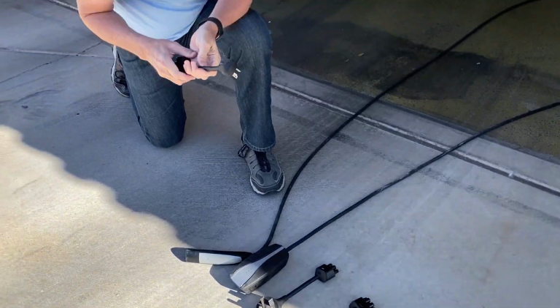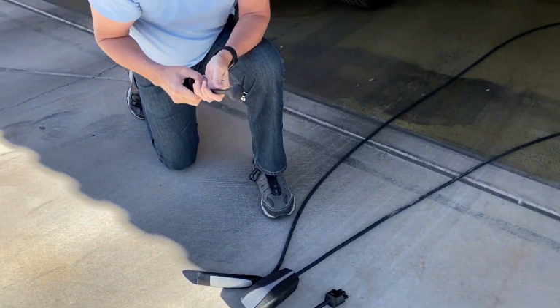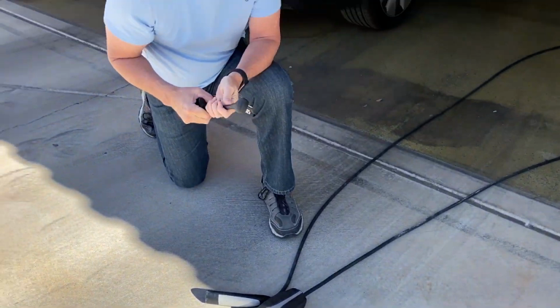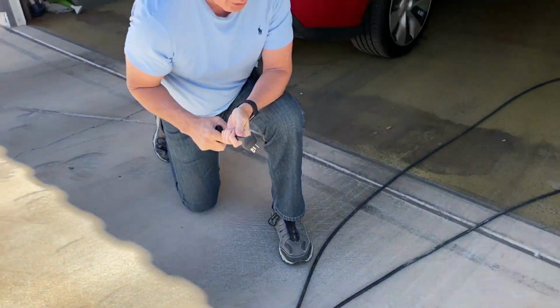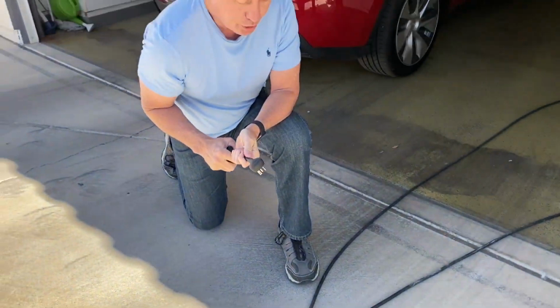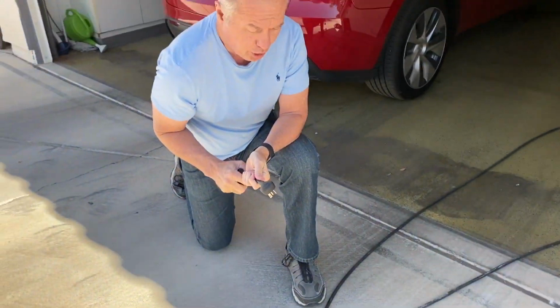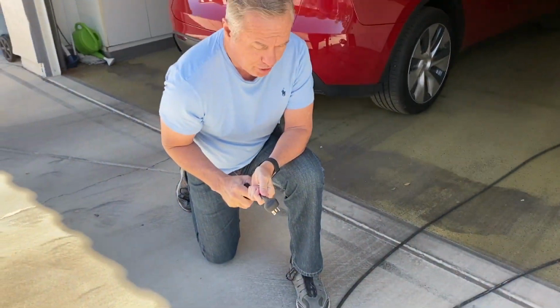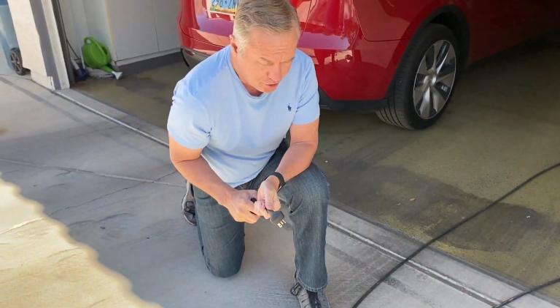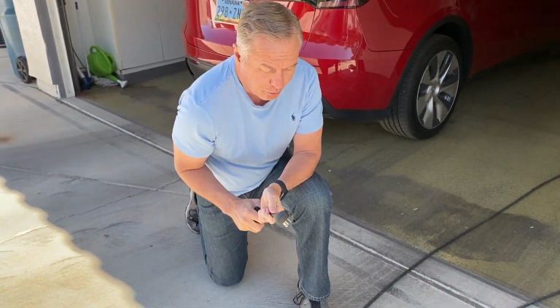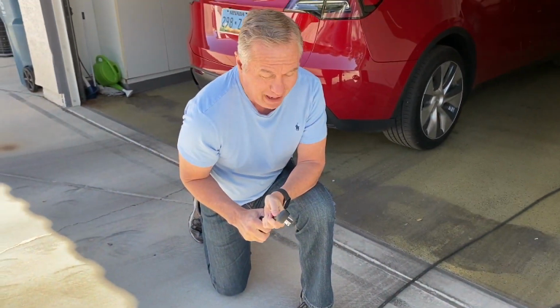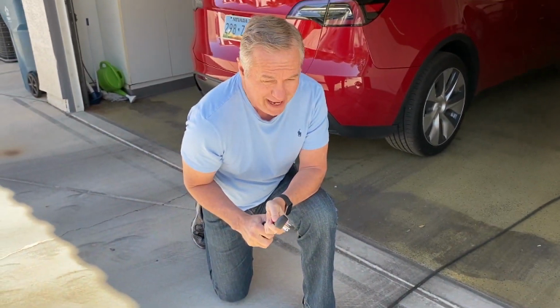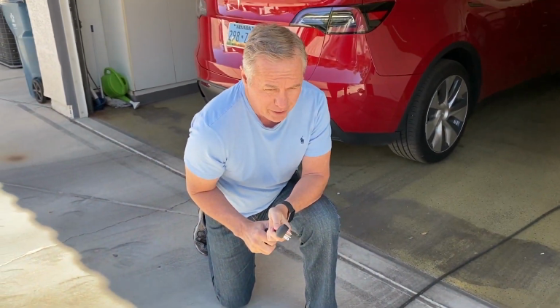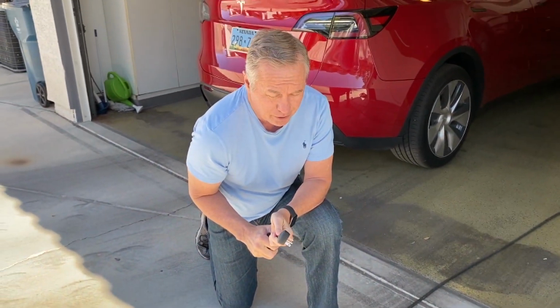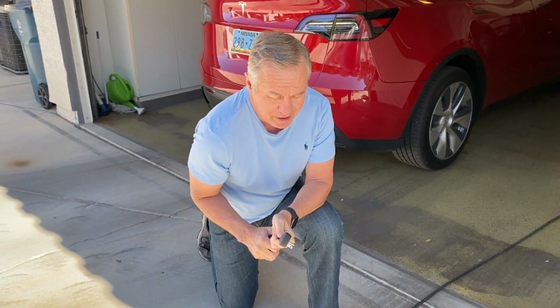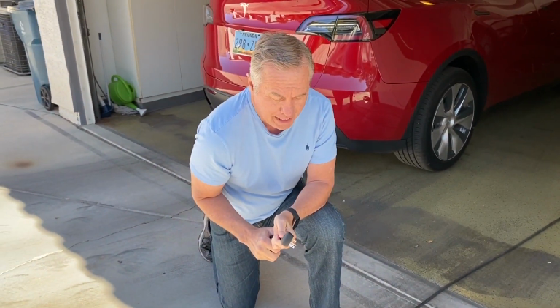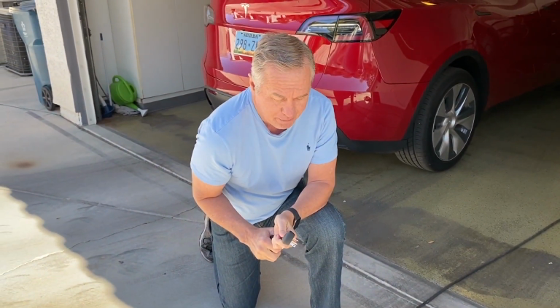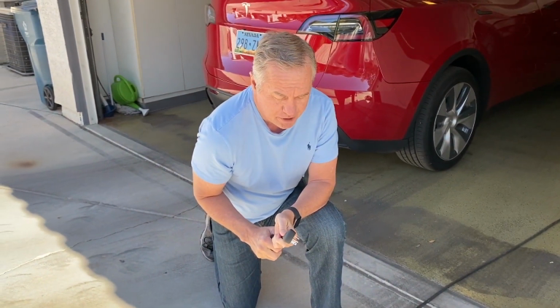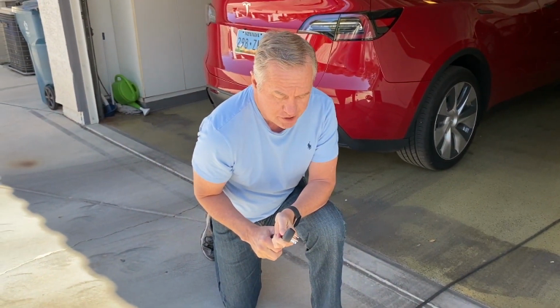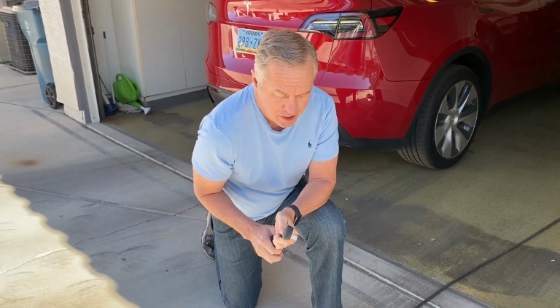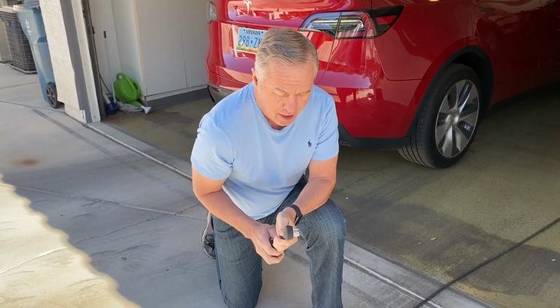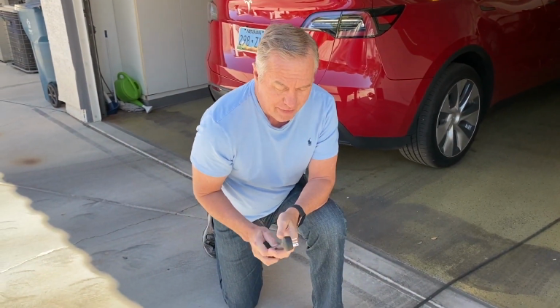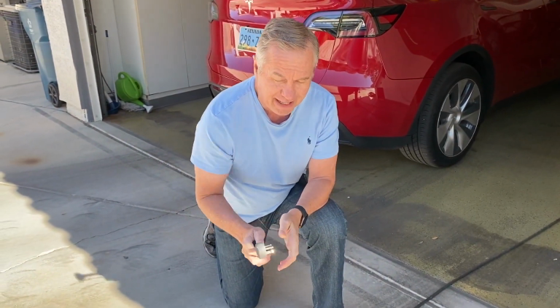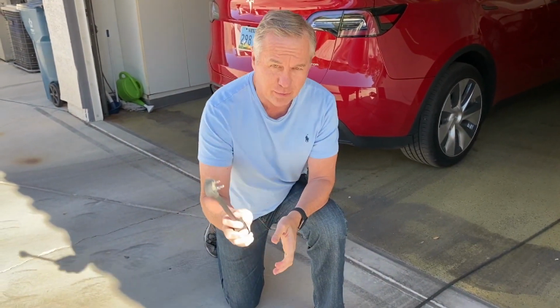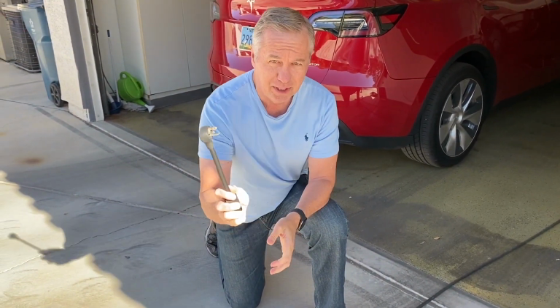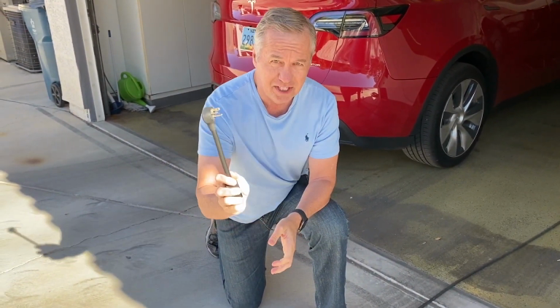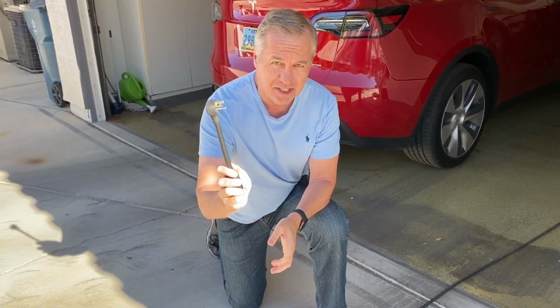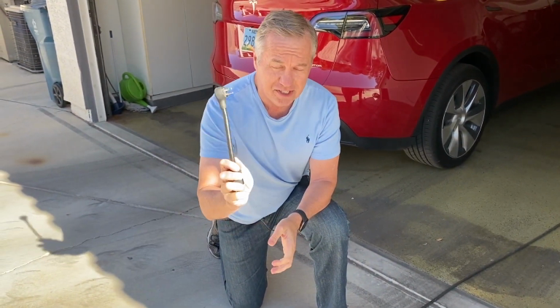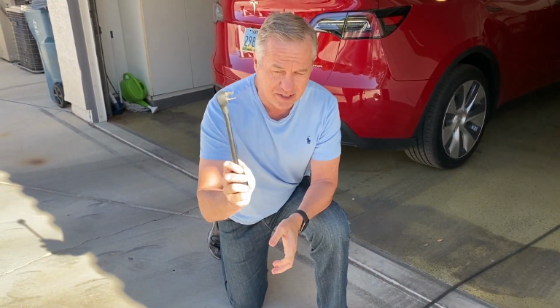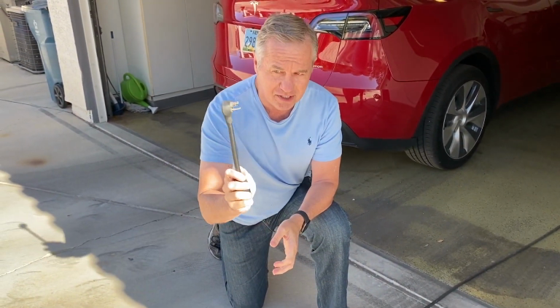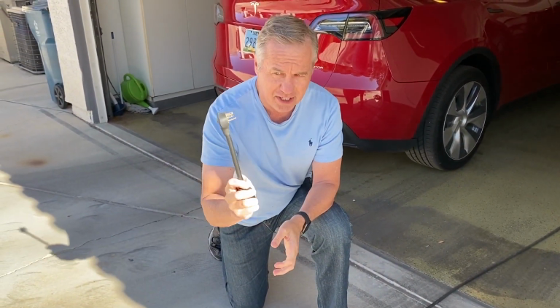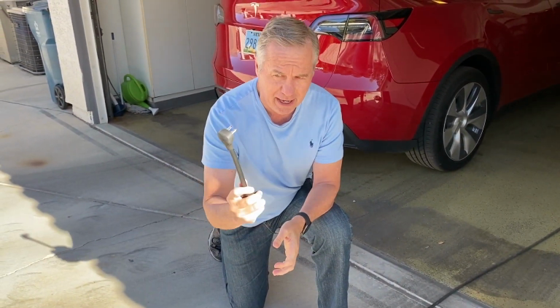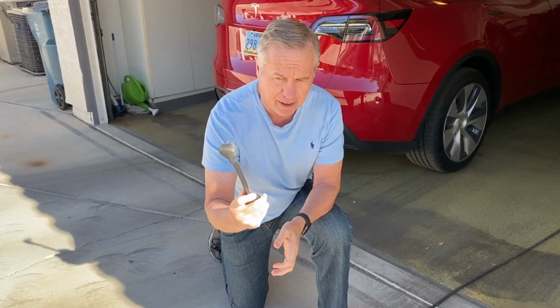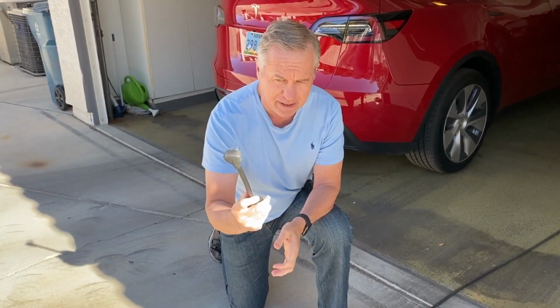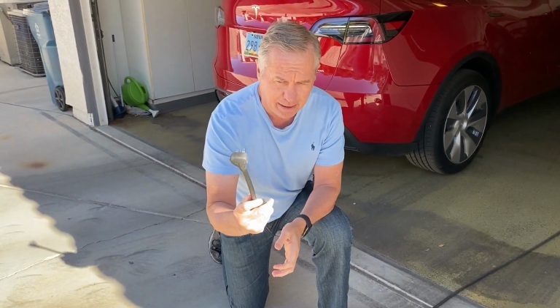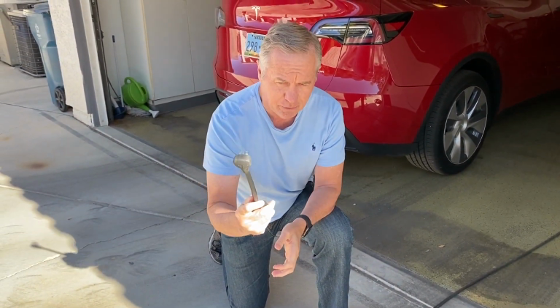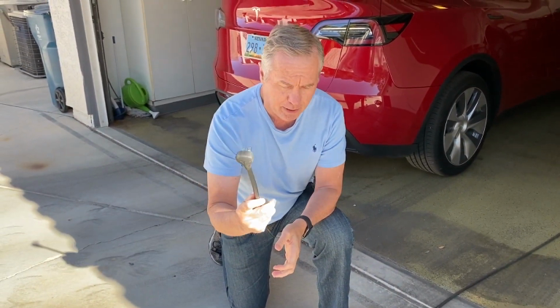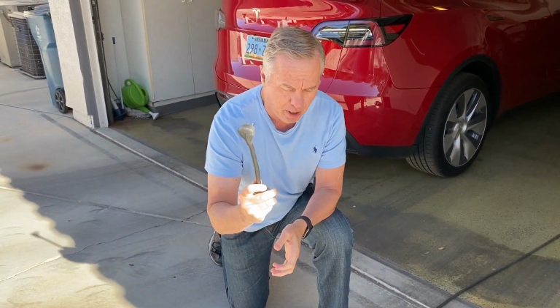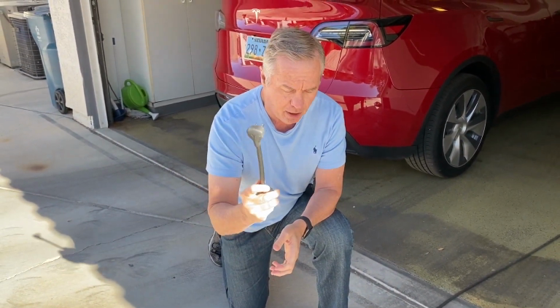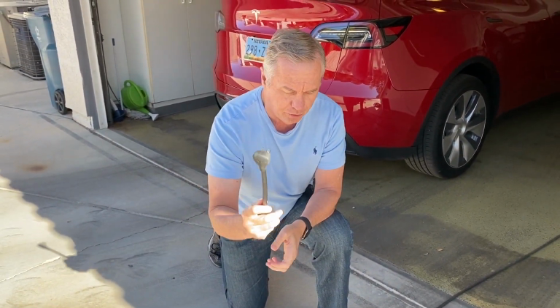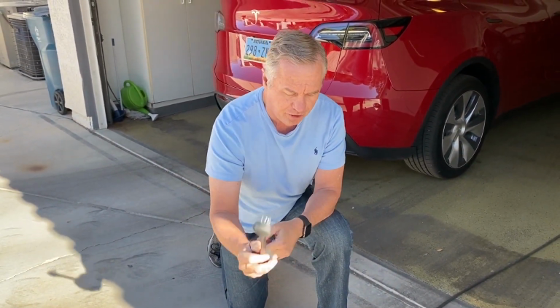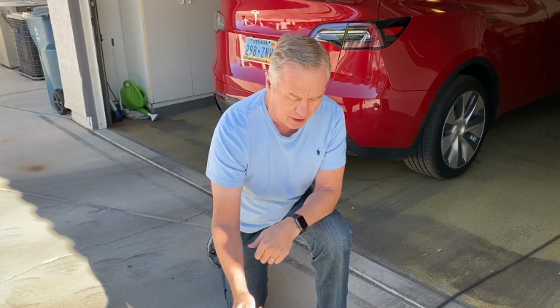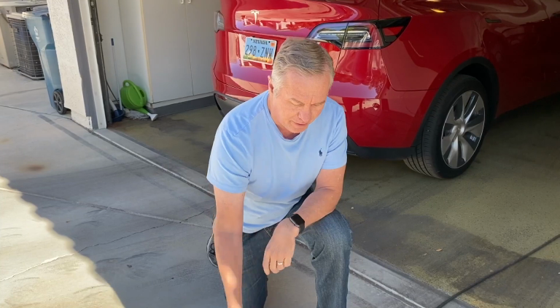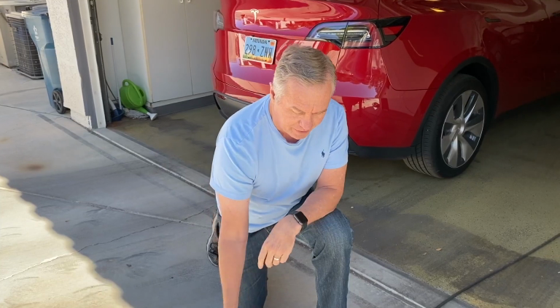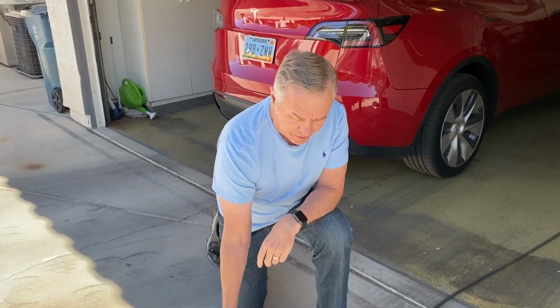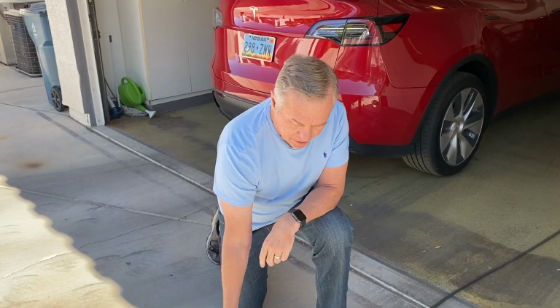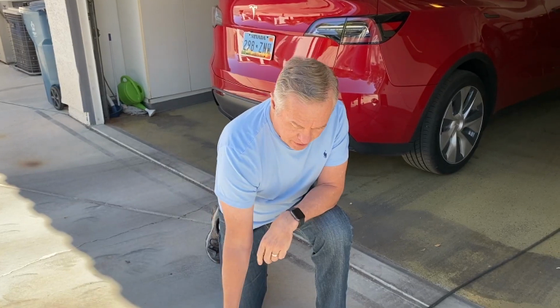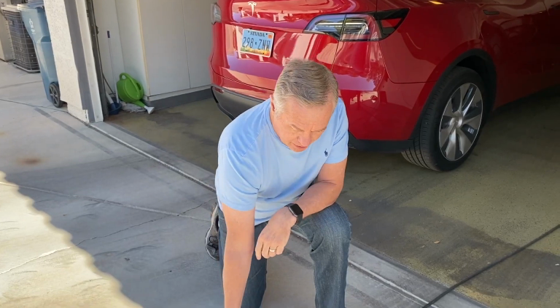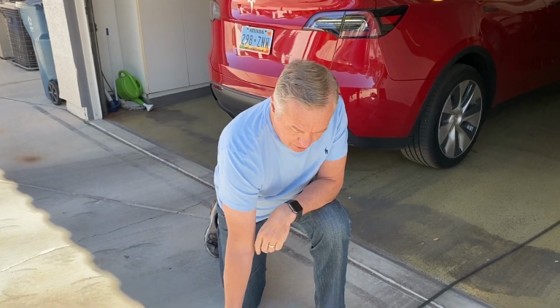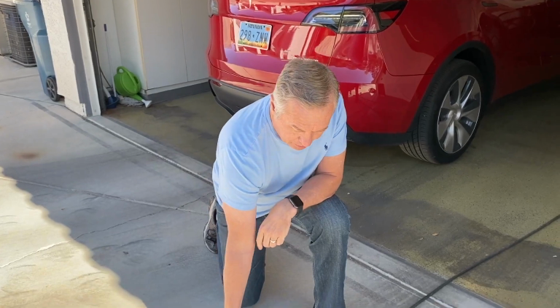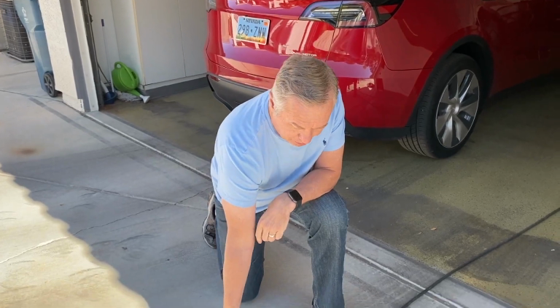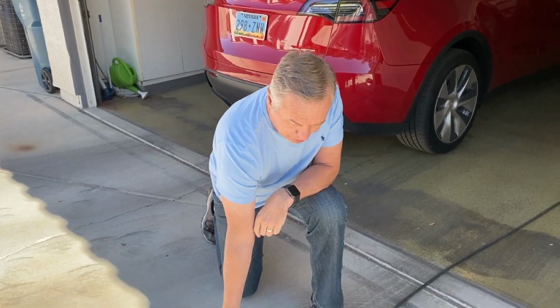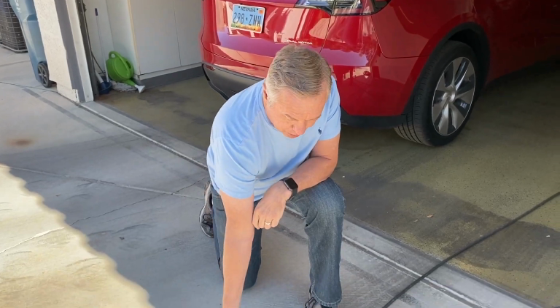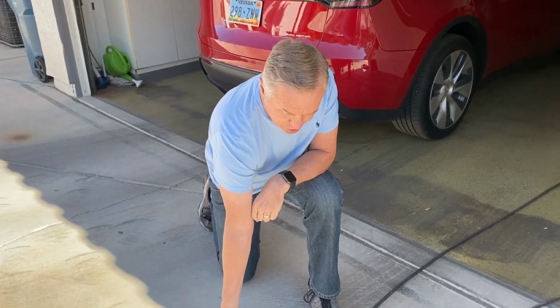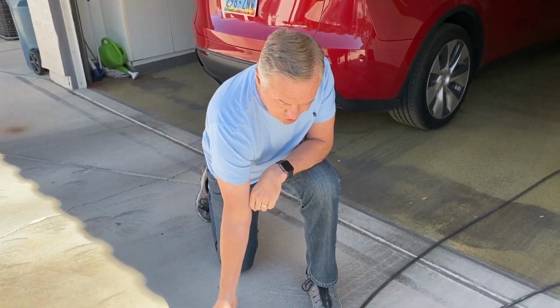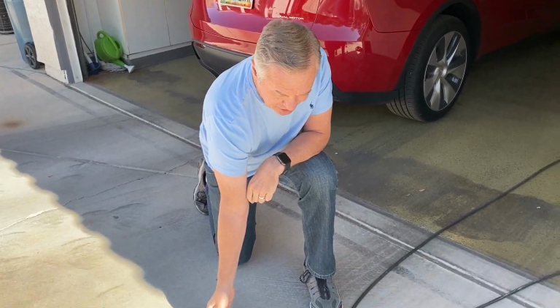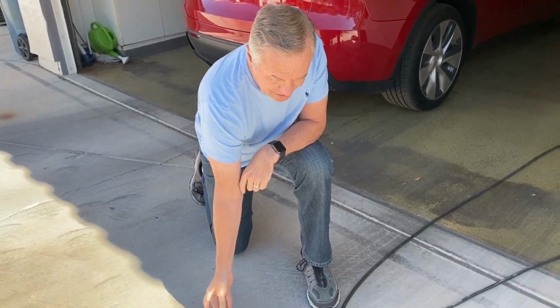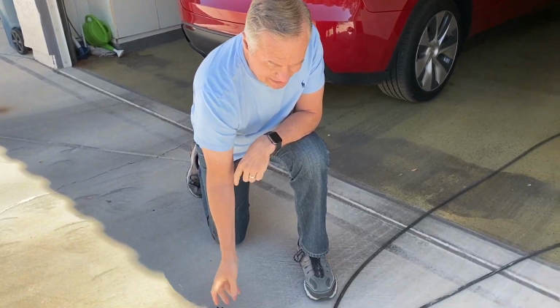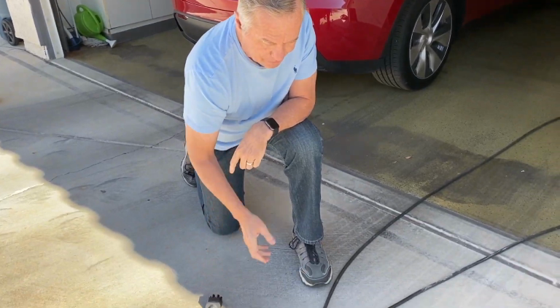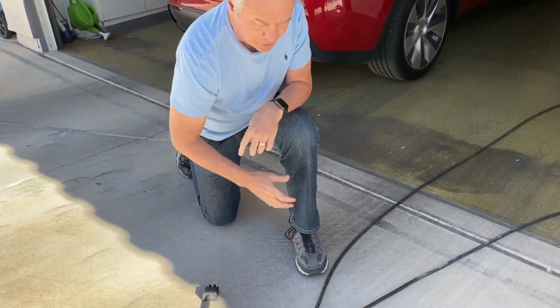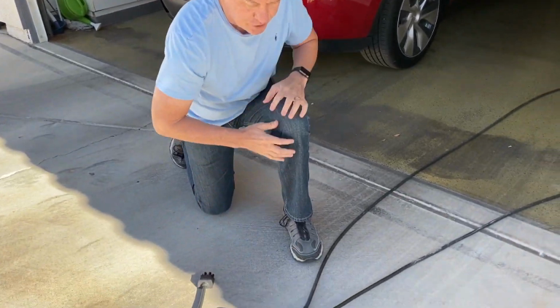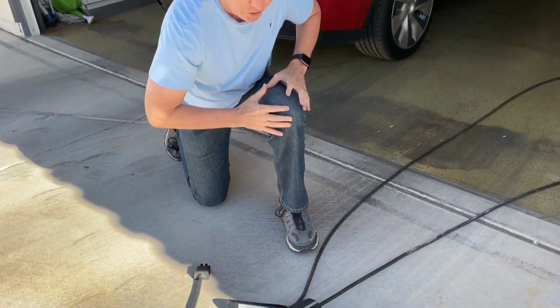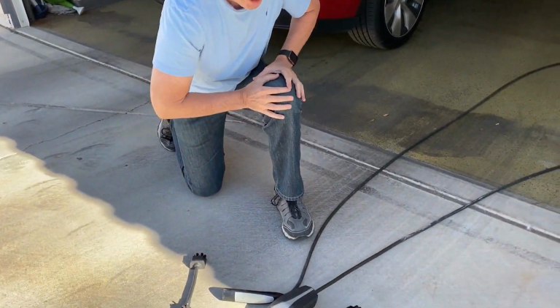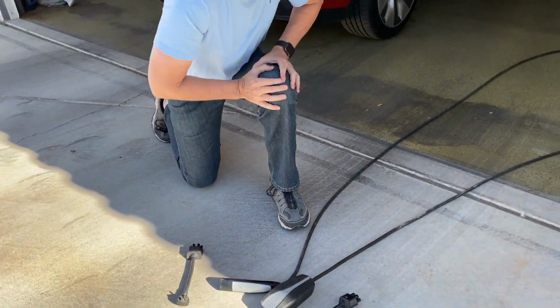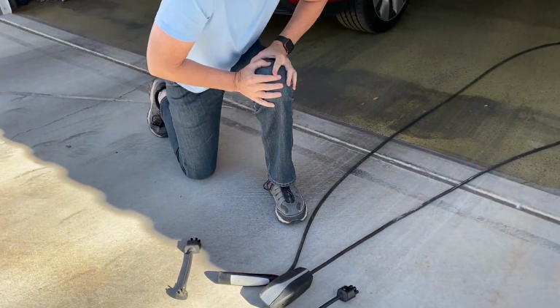You can also buy other adapters. This is one I bought — we'll talk about purchasing adapters as well.